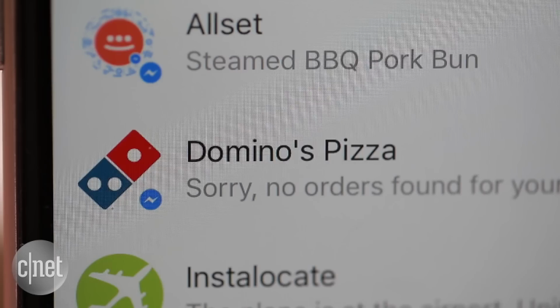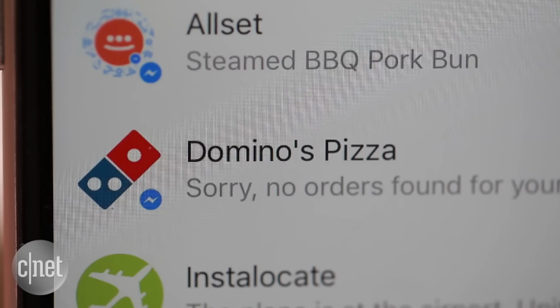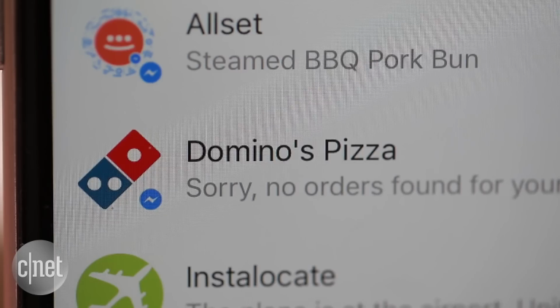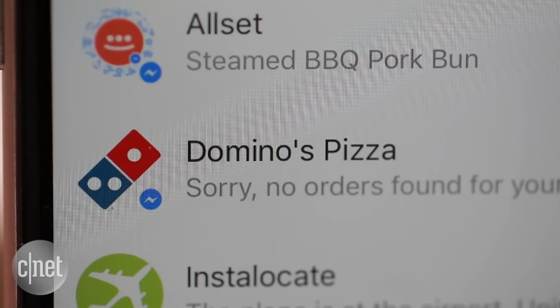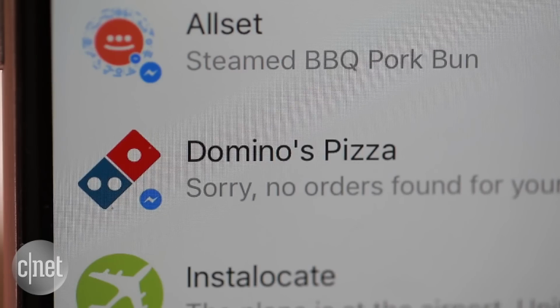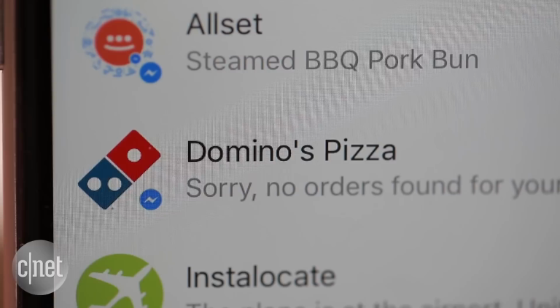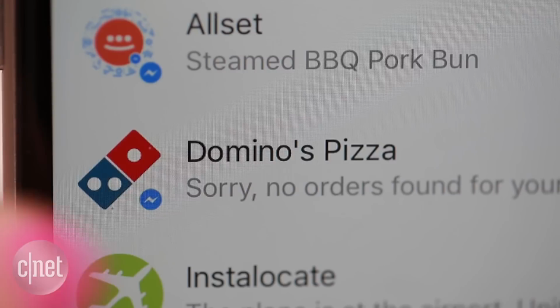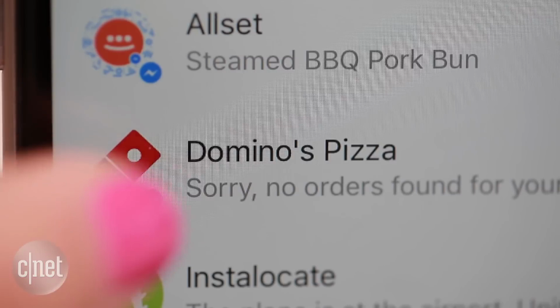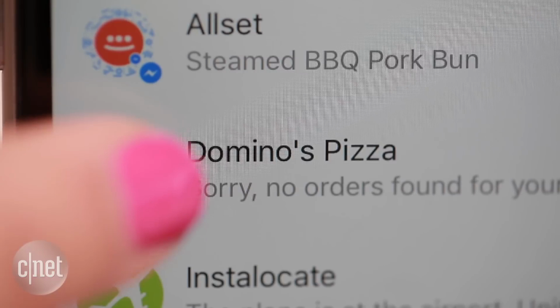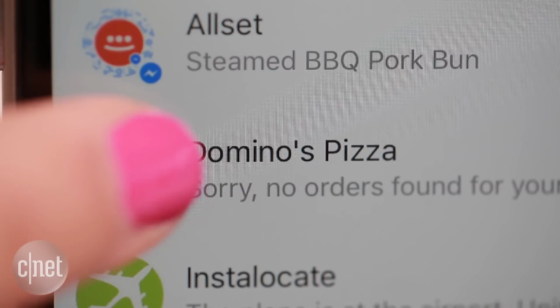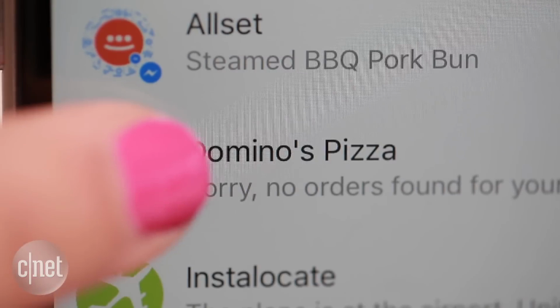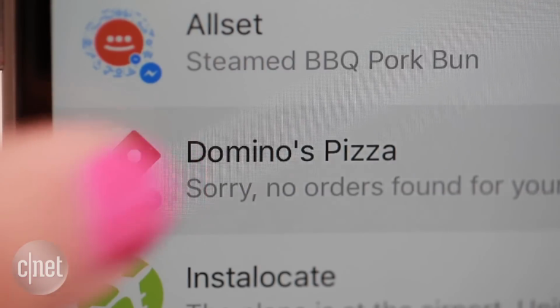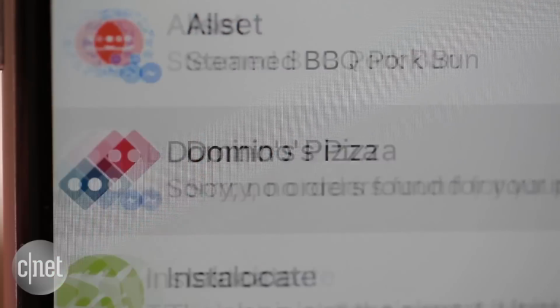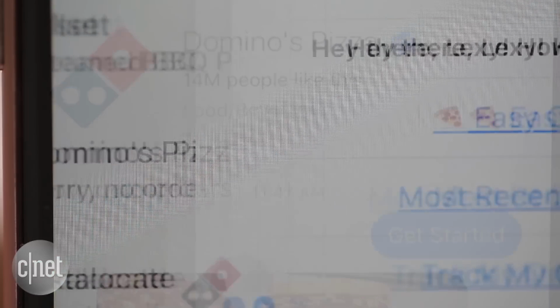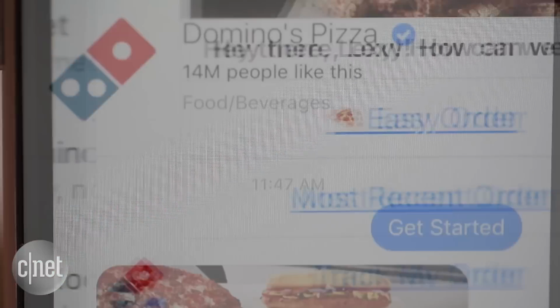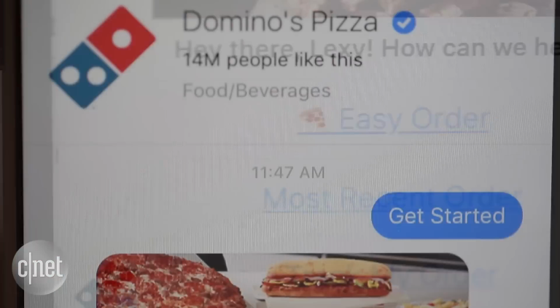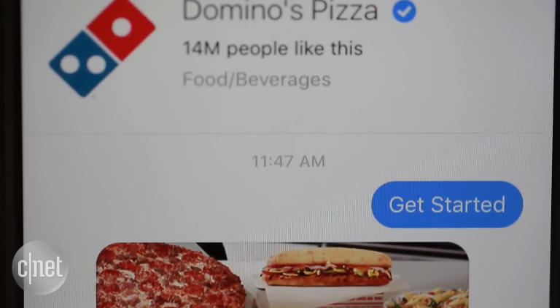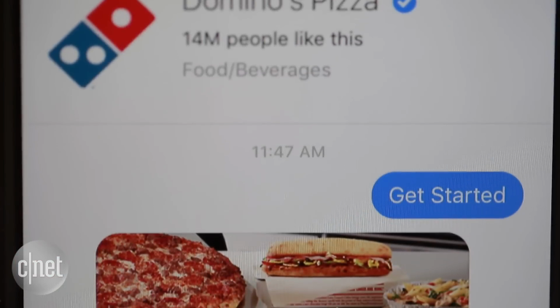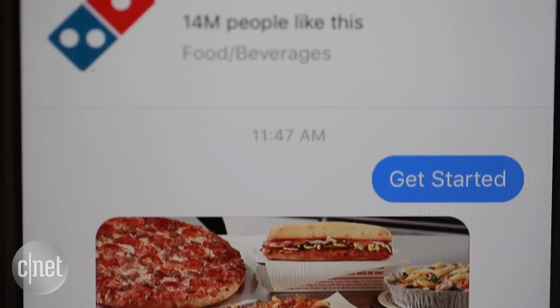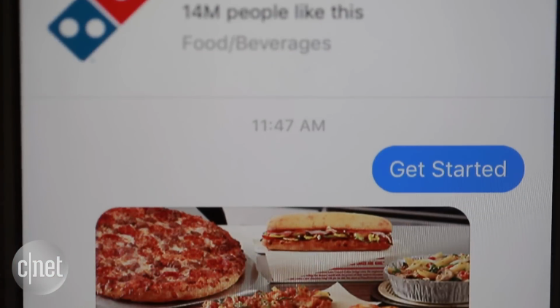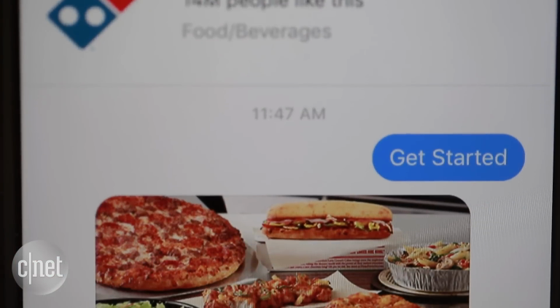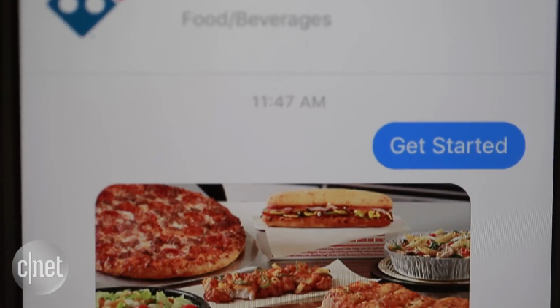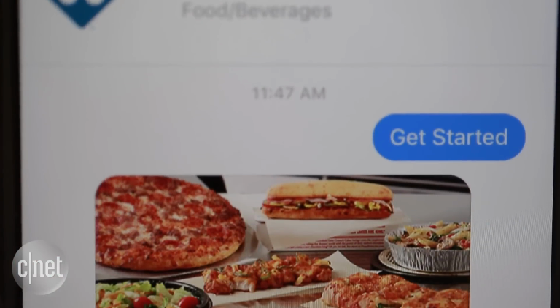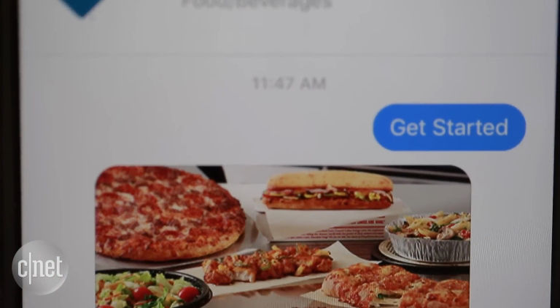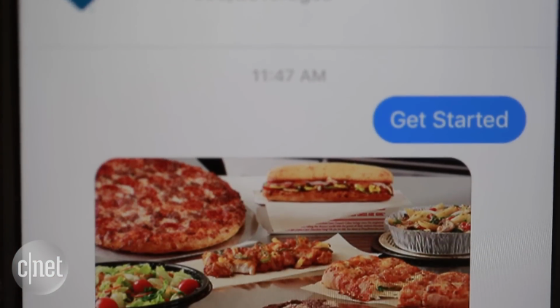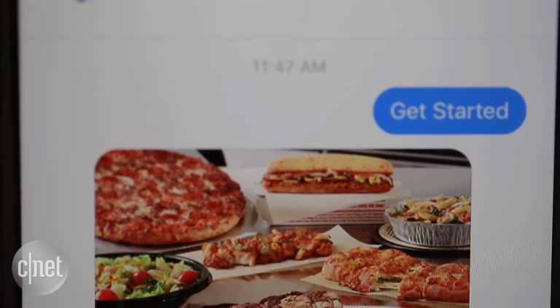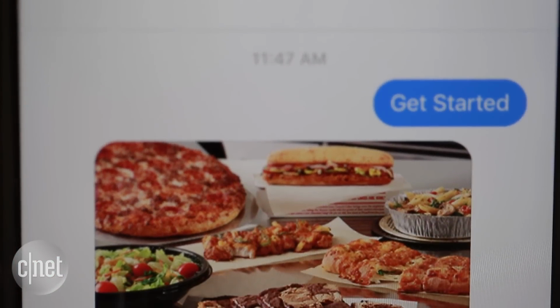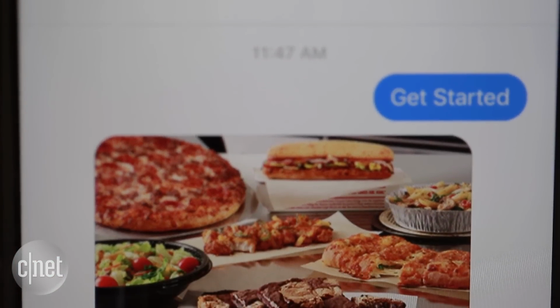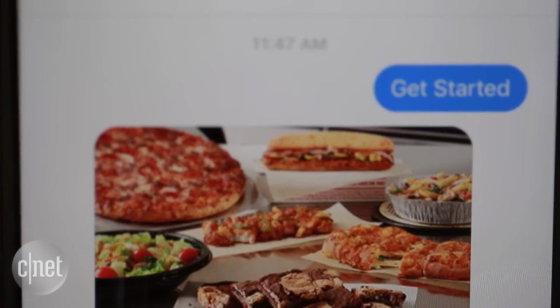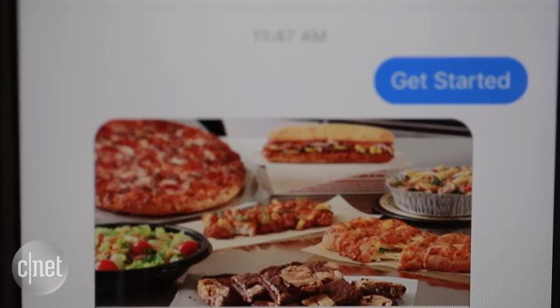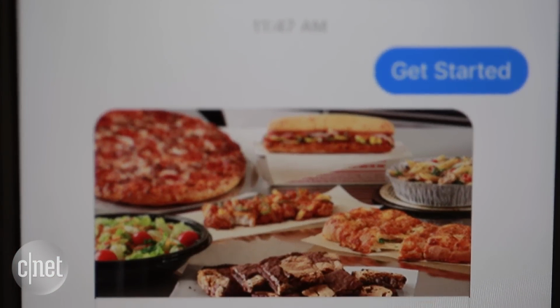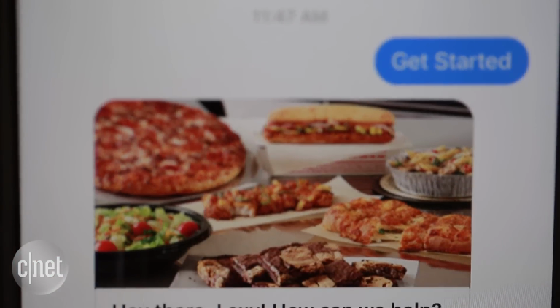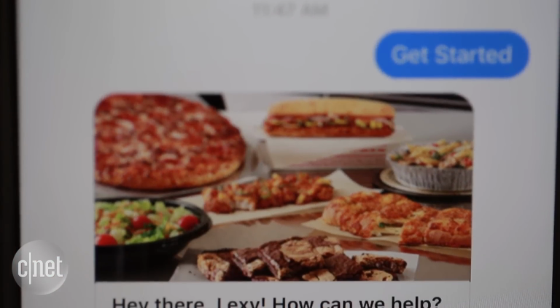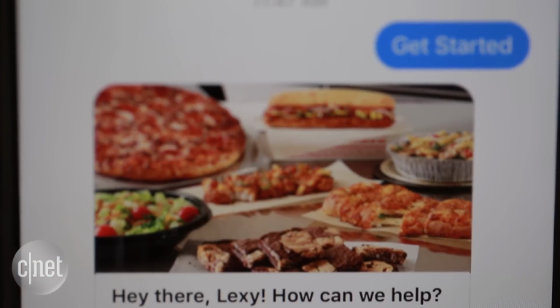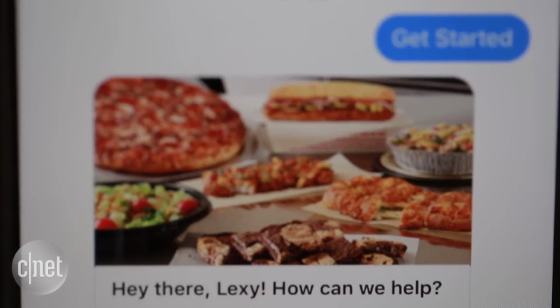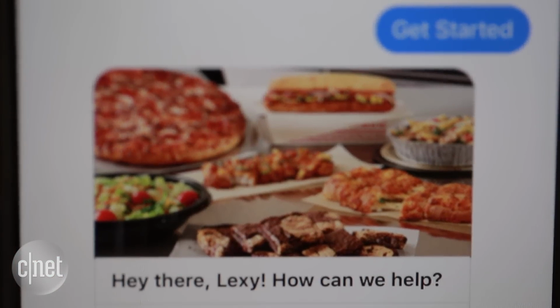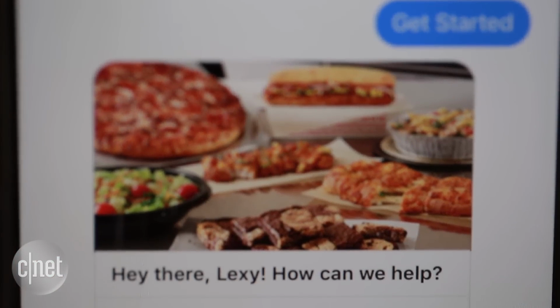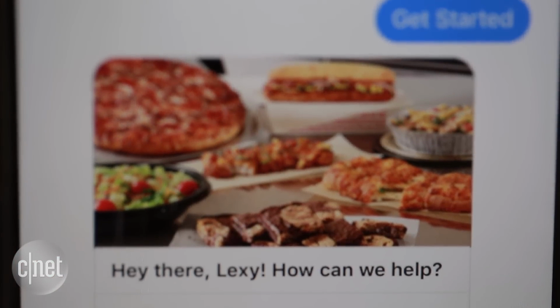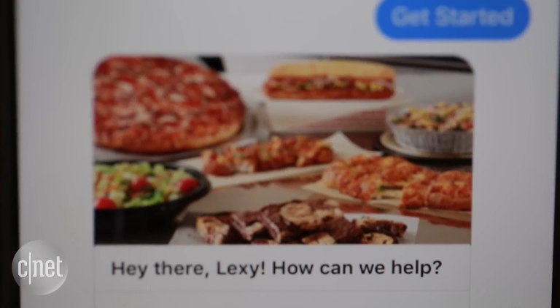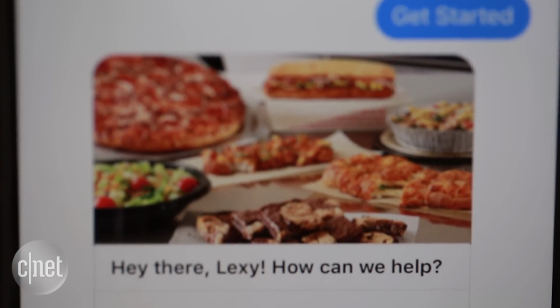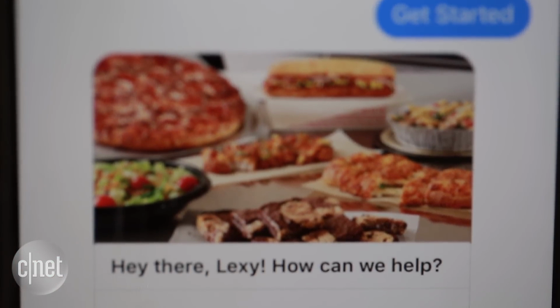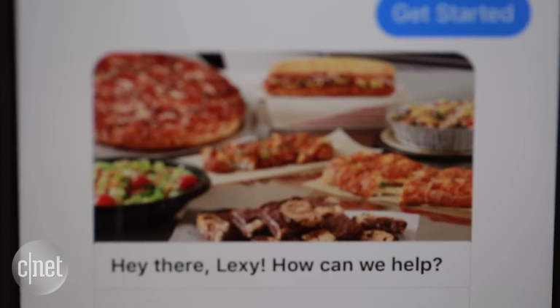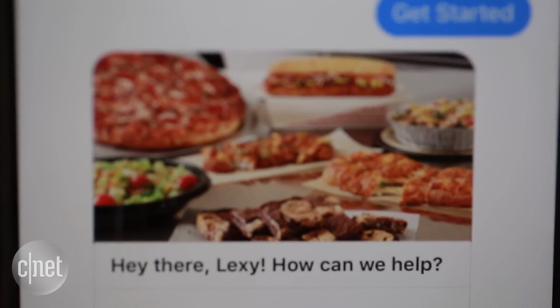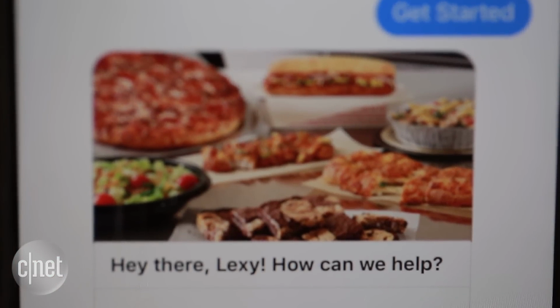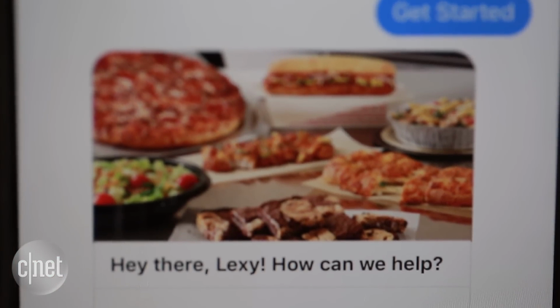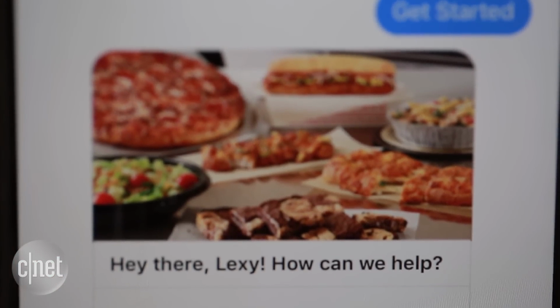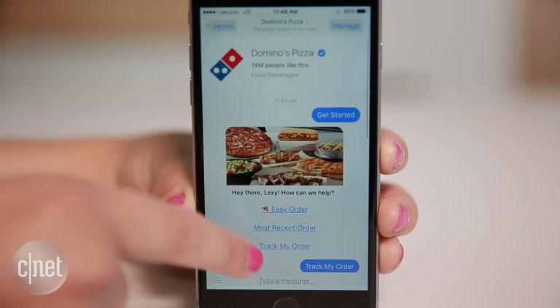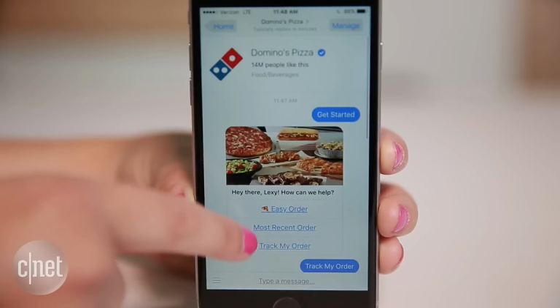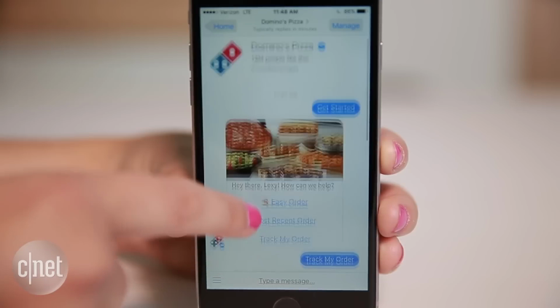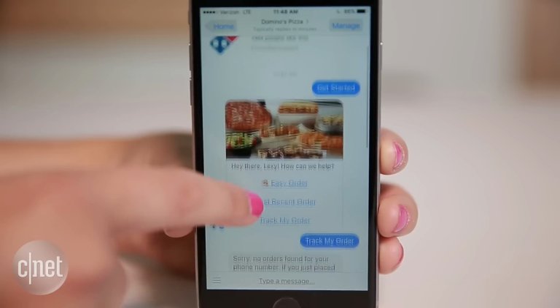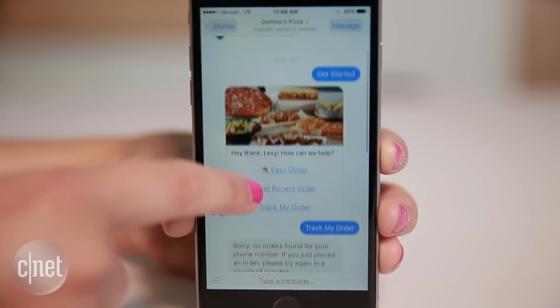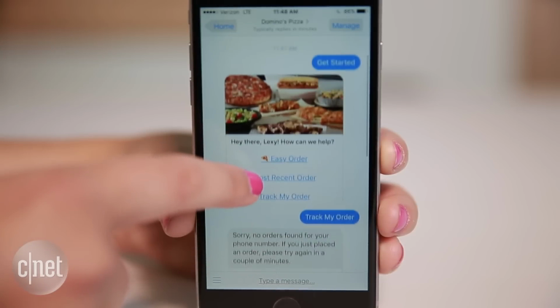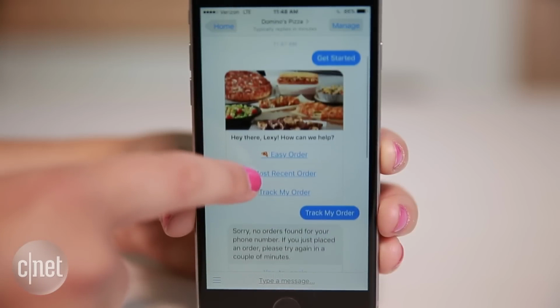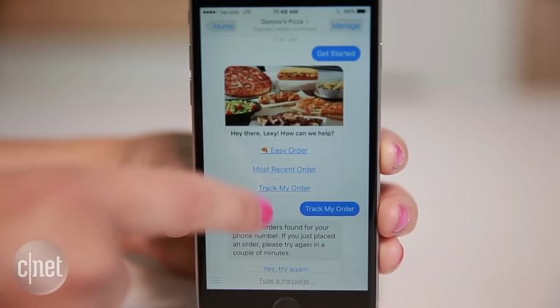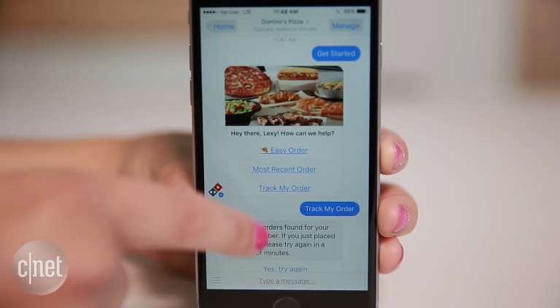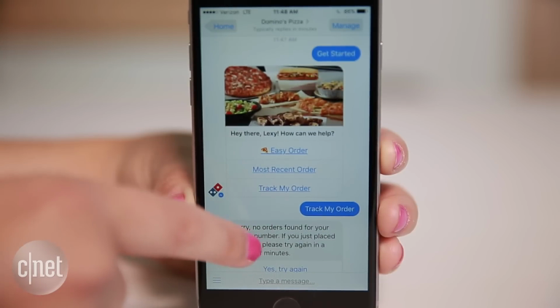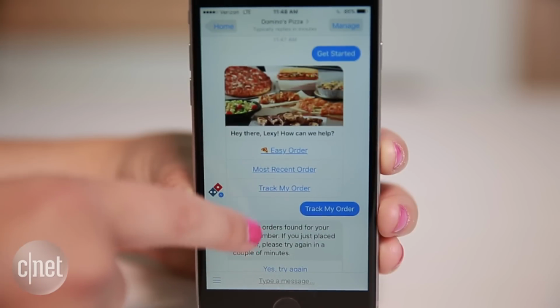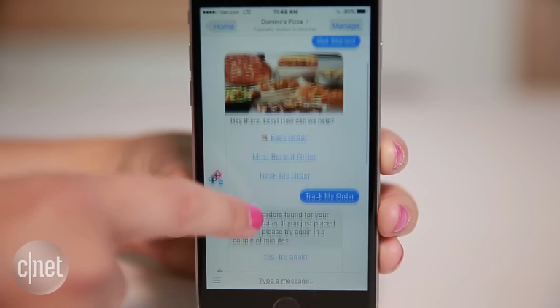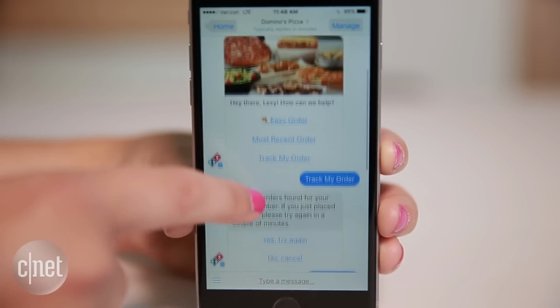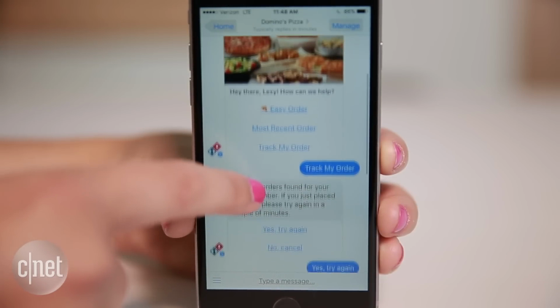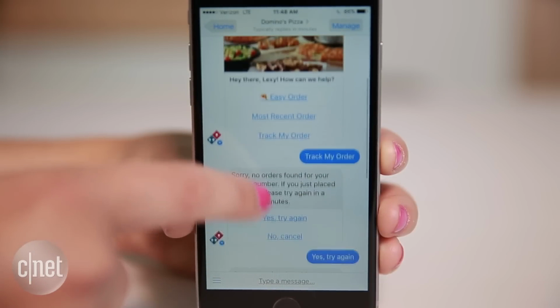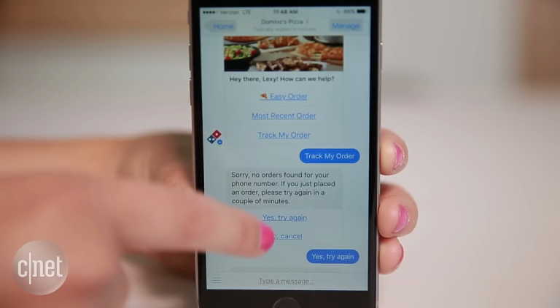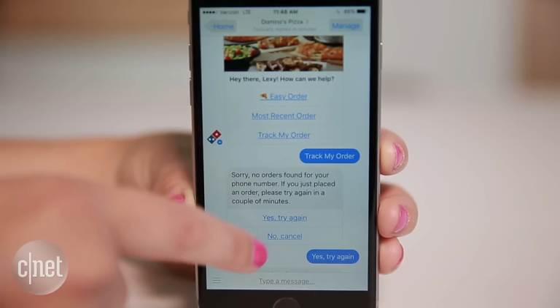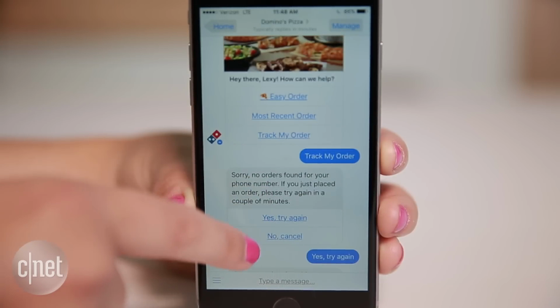Domino's lets you order a pie in a few taps. Log into your account and reorder previous pizzas or track the status of your current order.